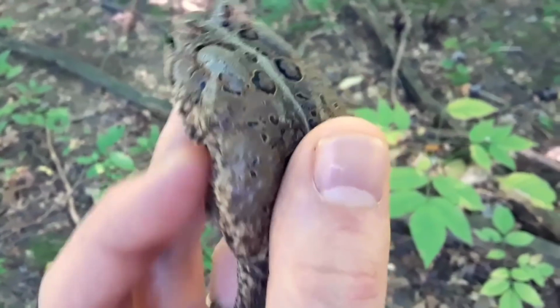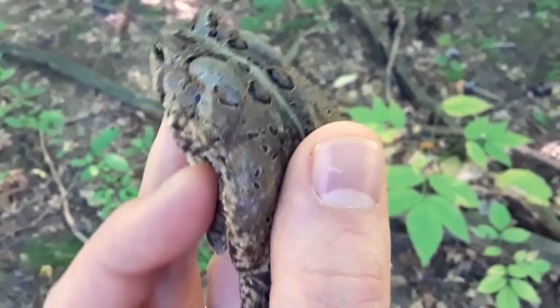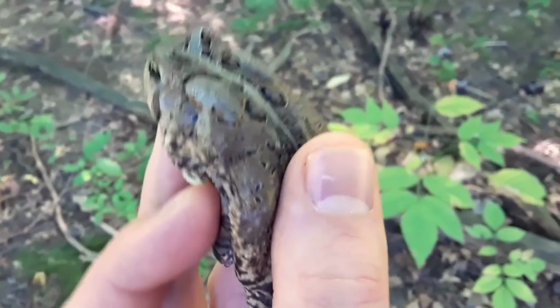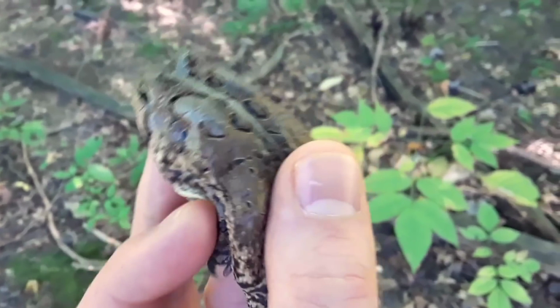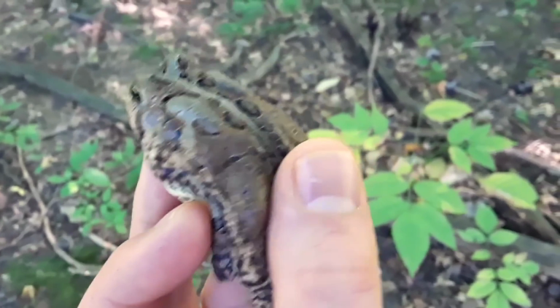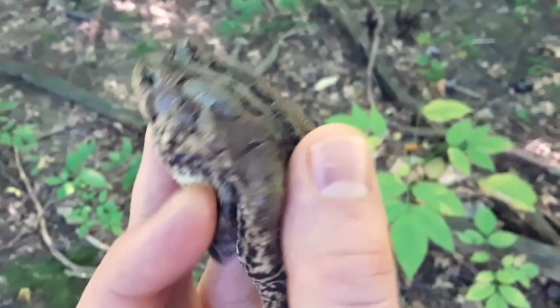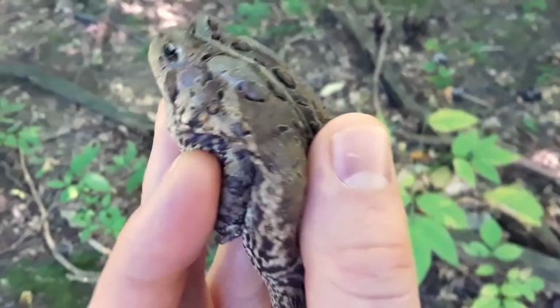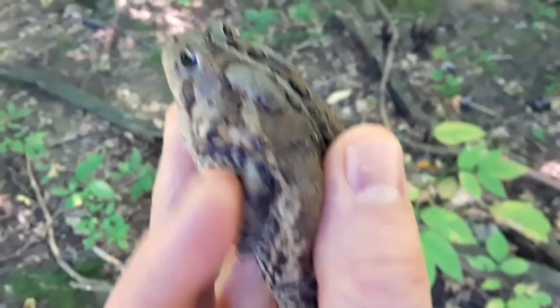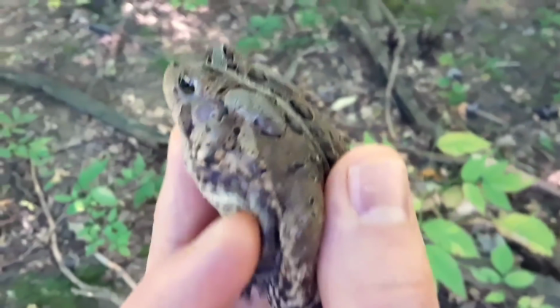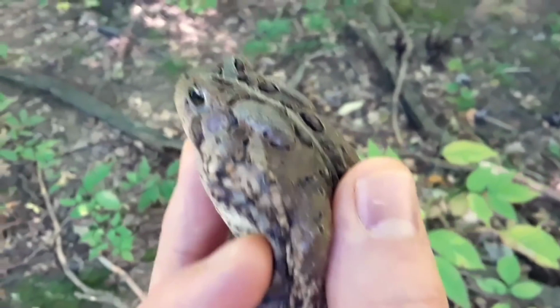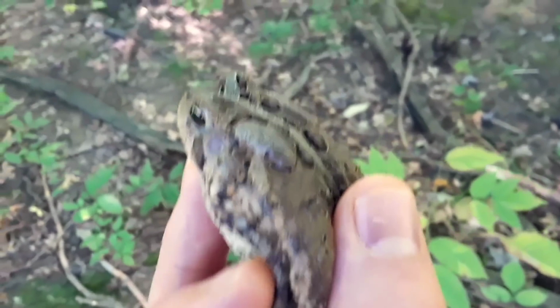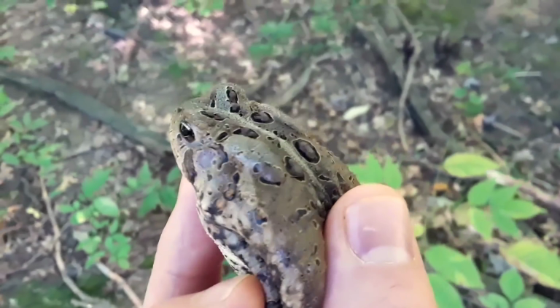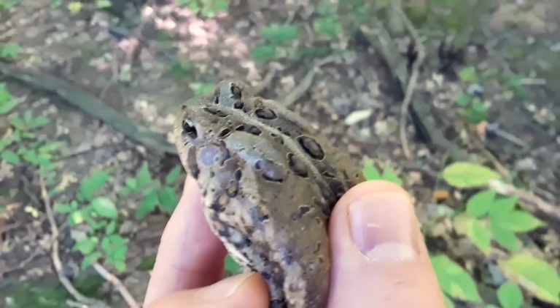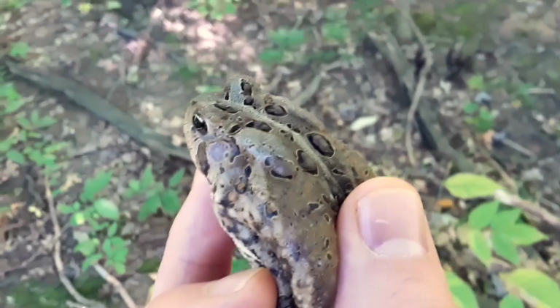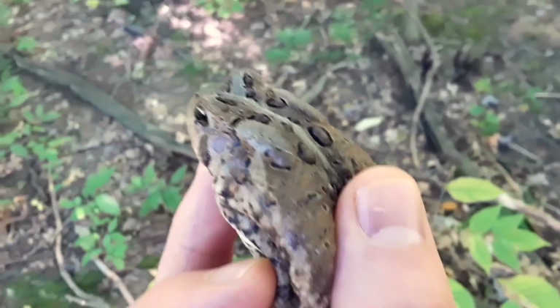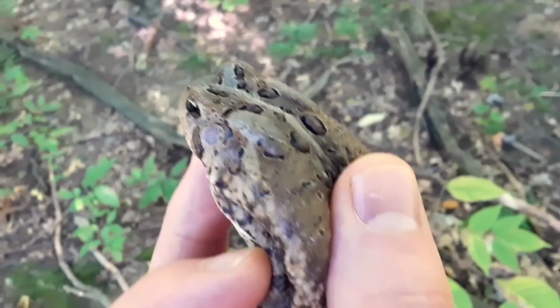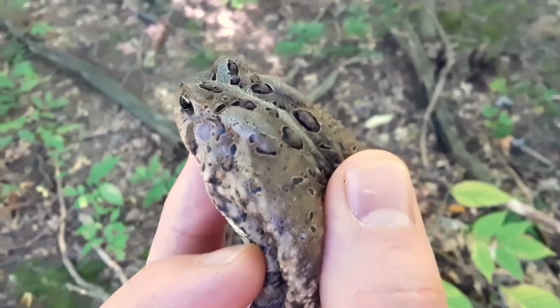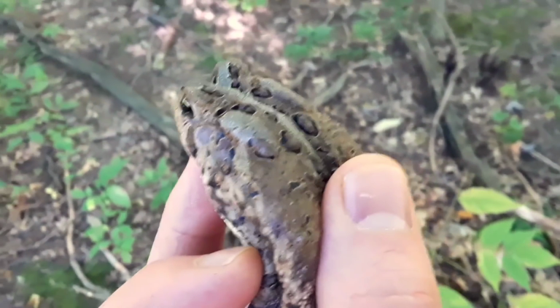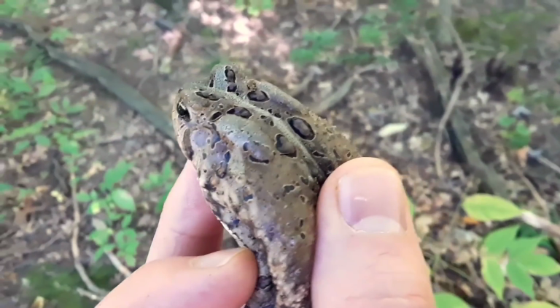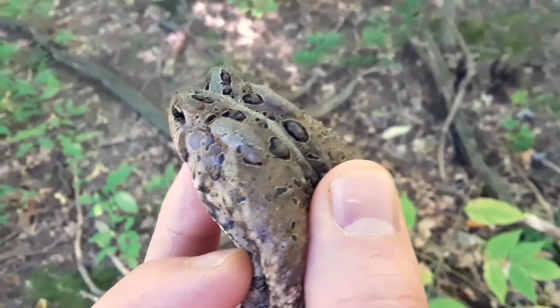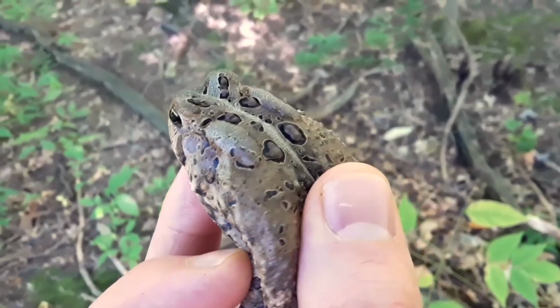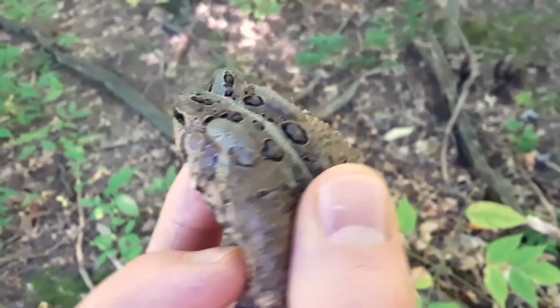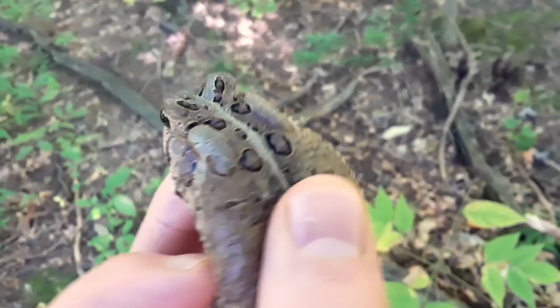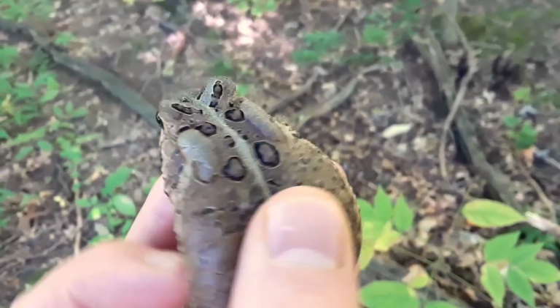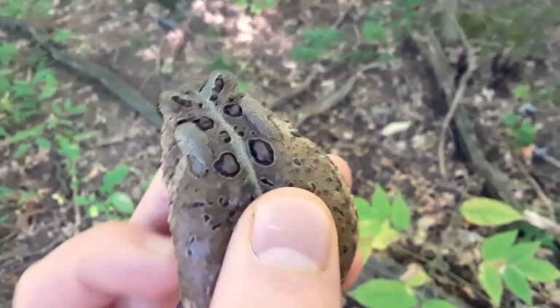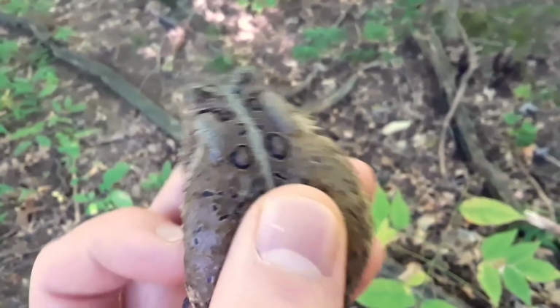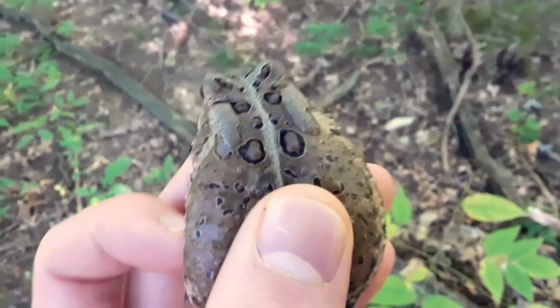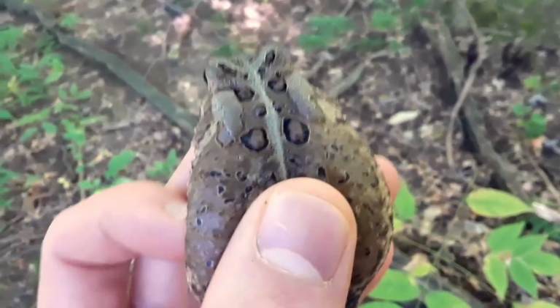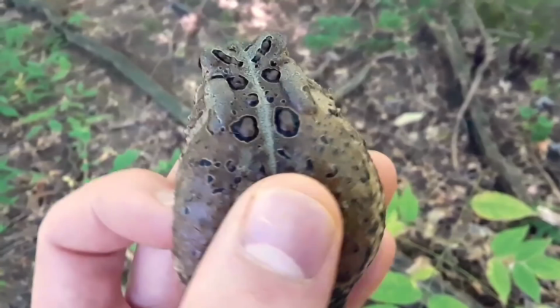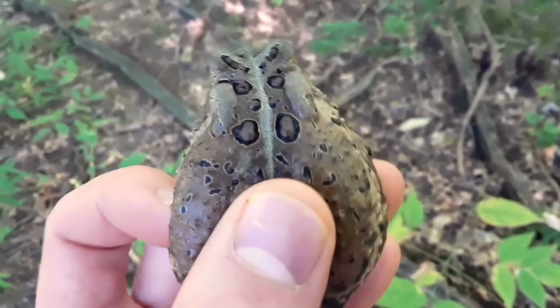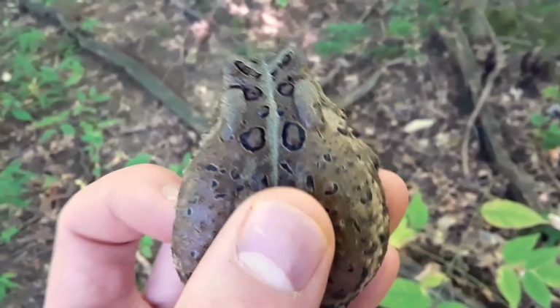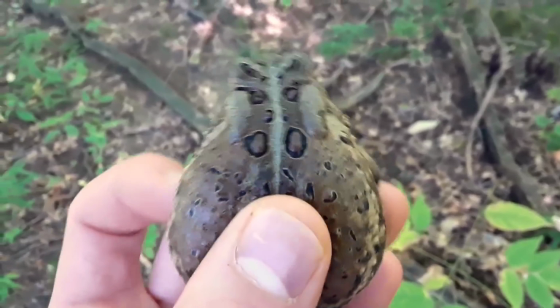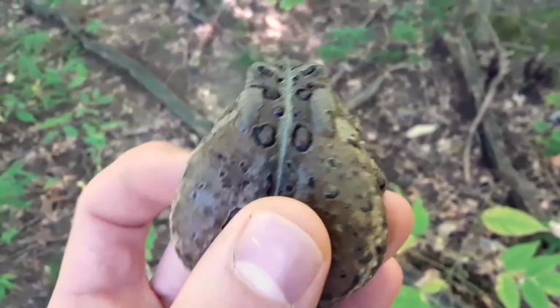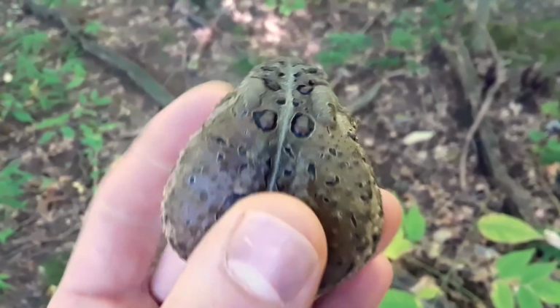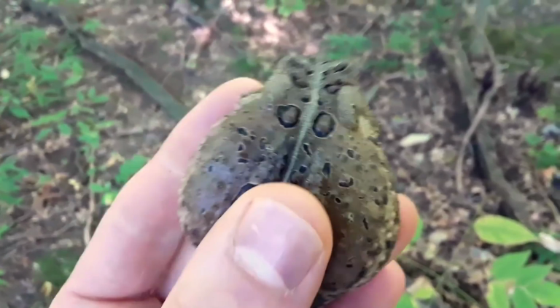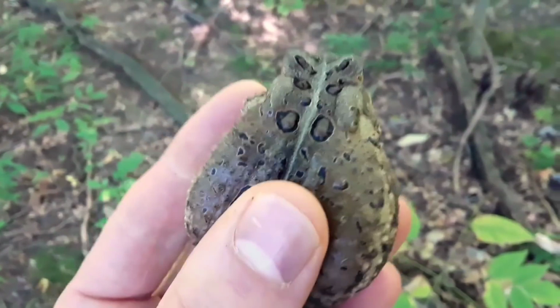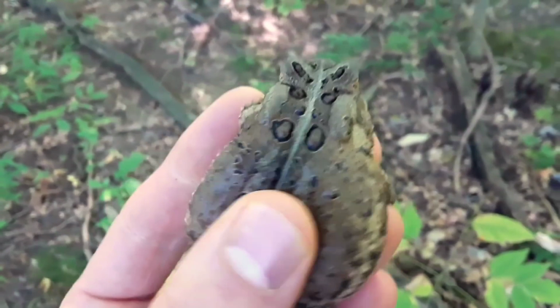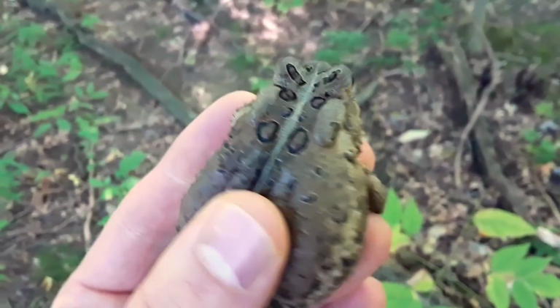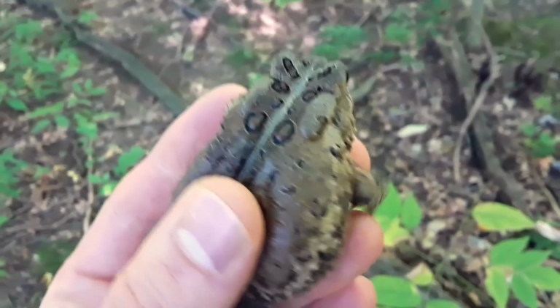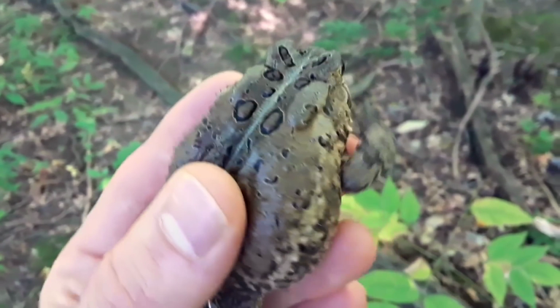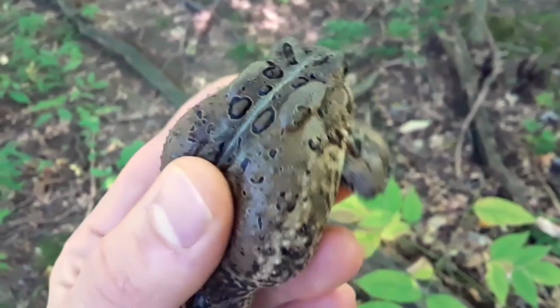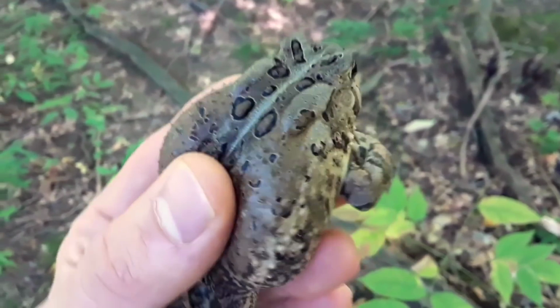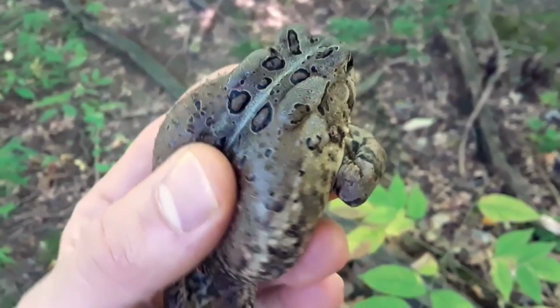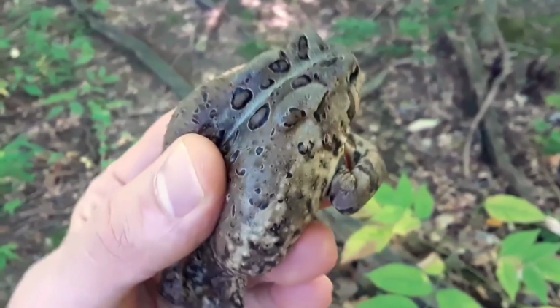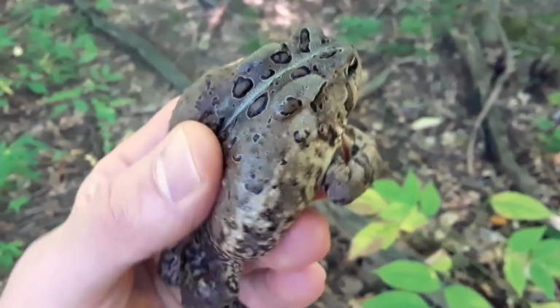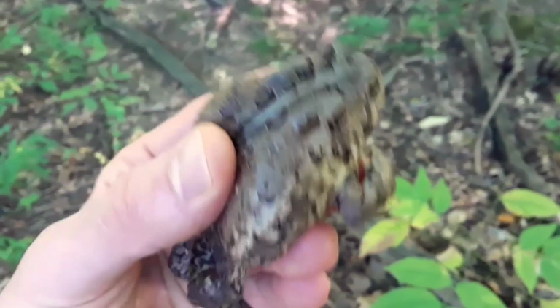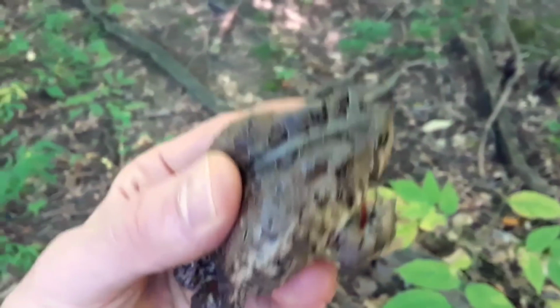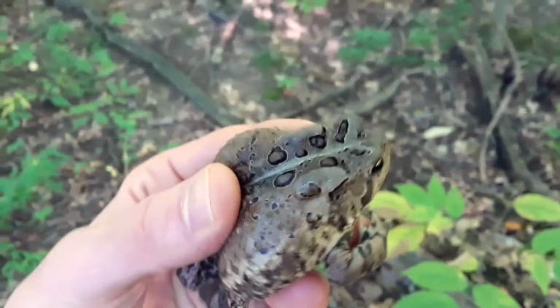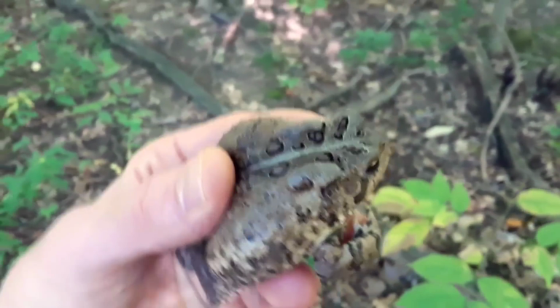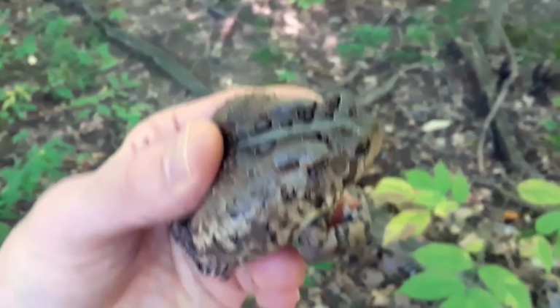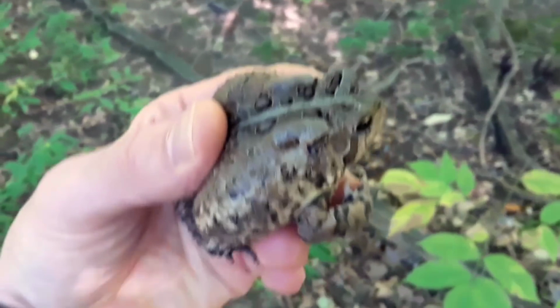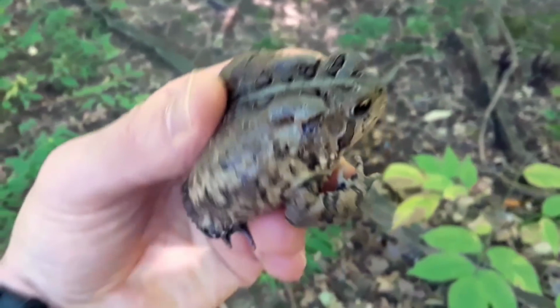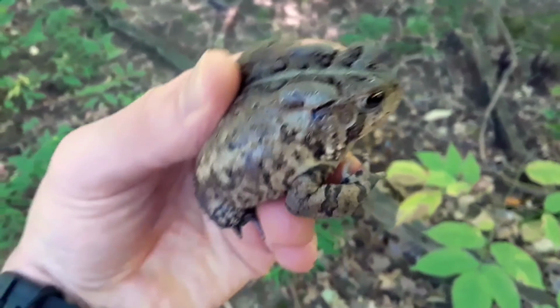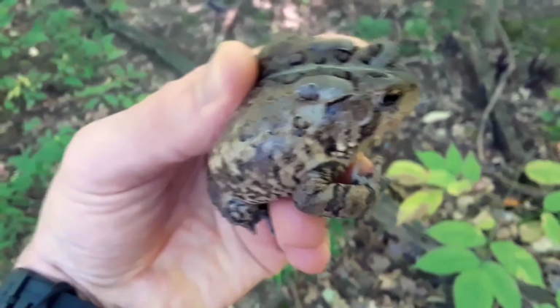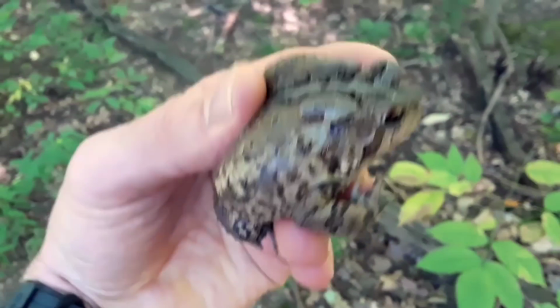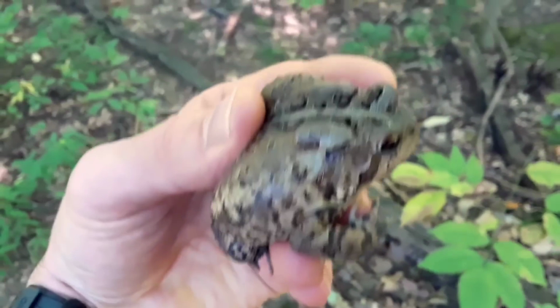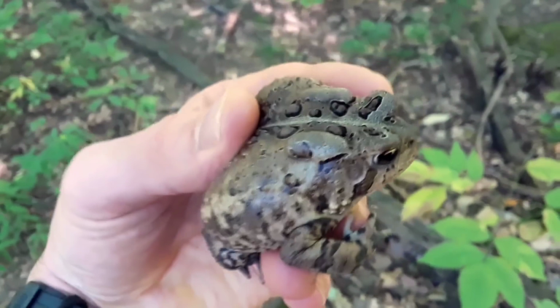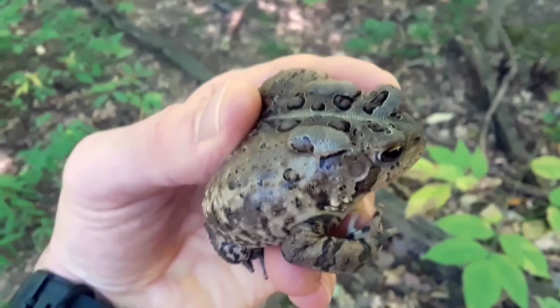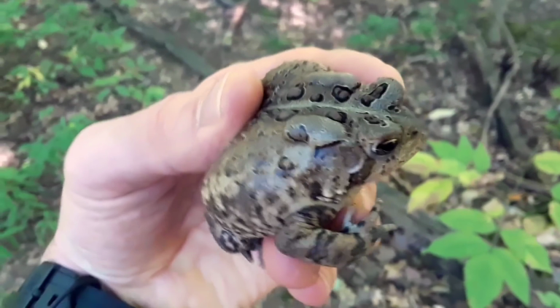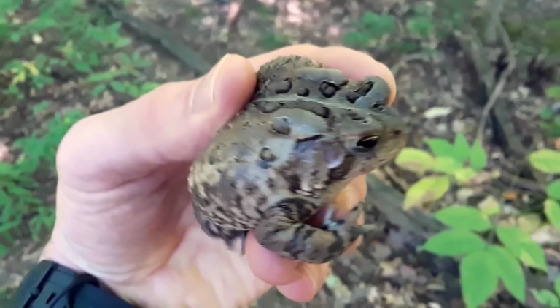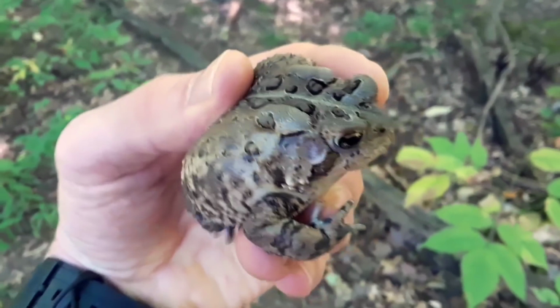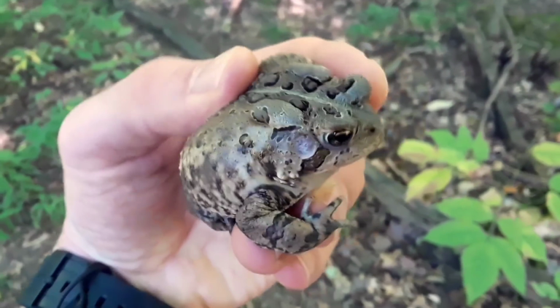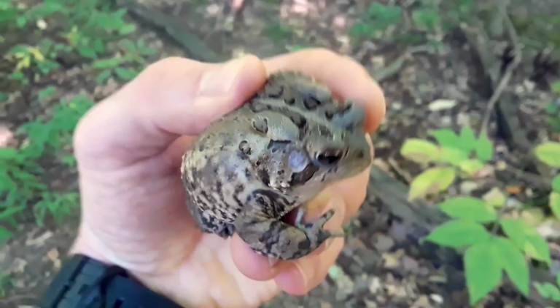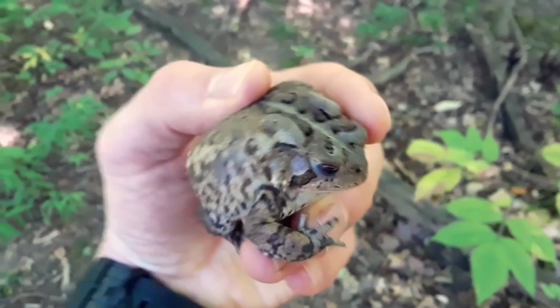This species, the American Toad, can show up from gray to brown, and I've even seen it in the color orange.